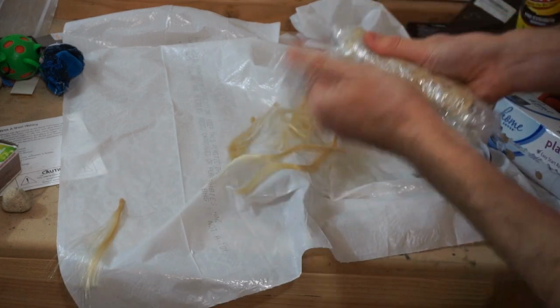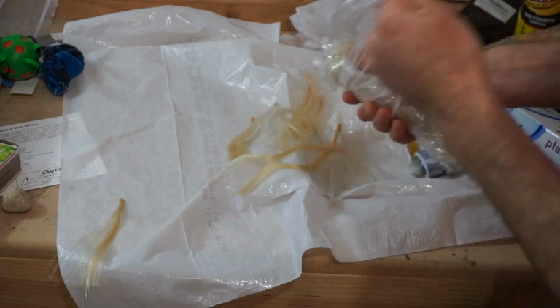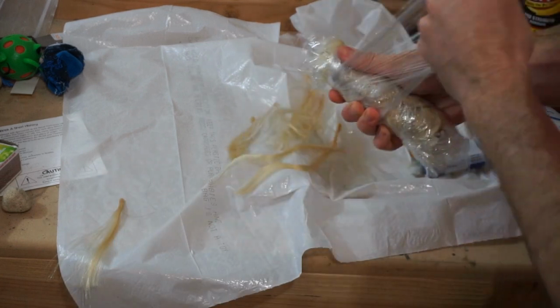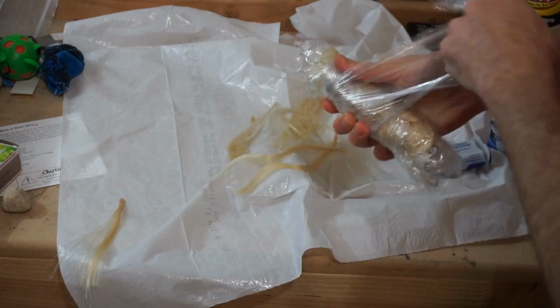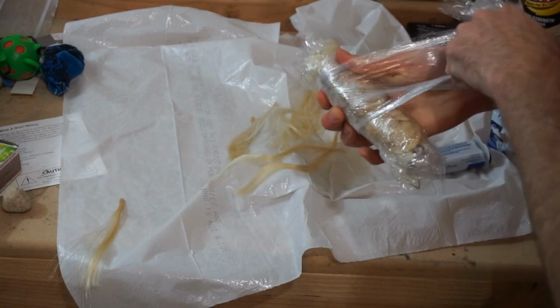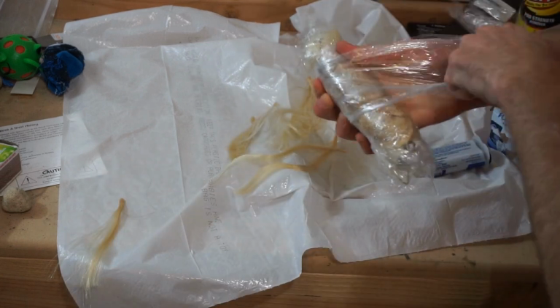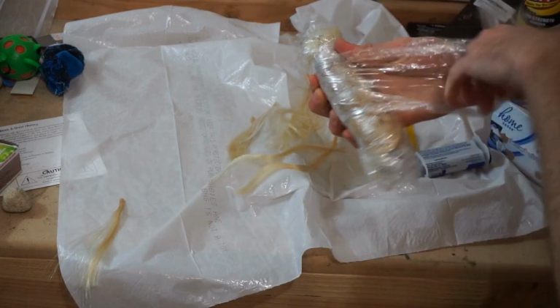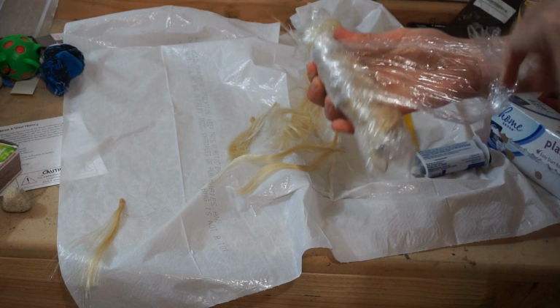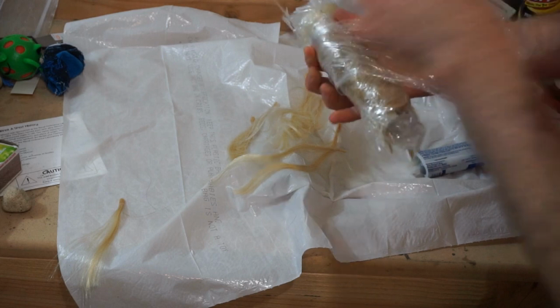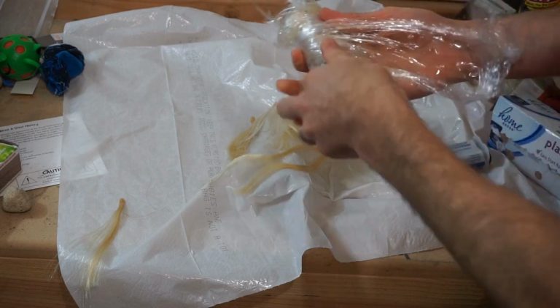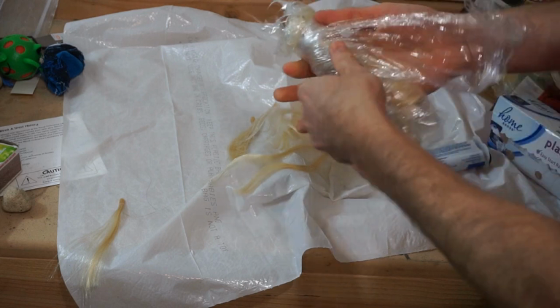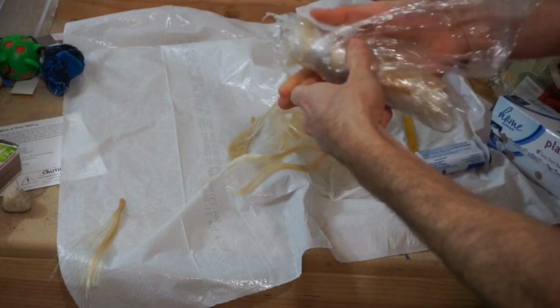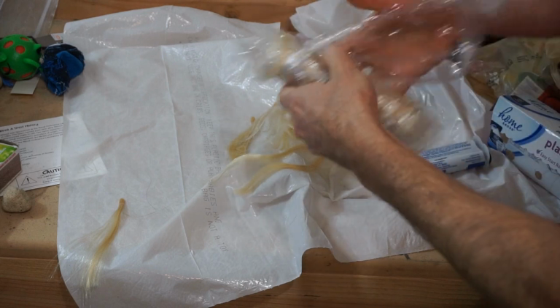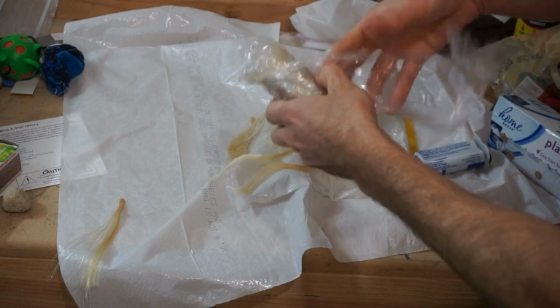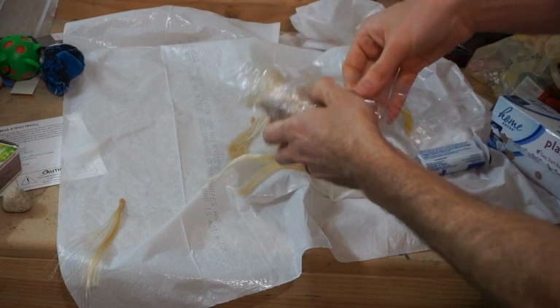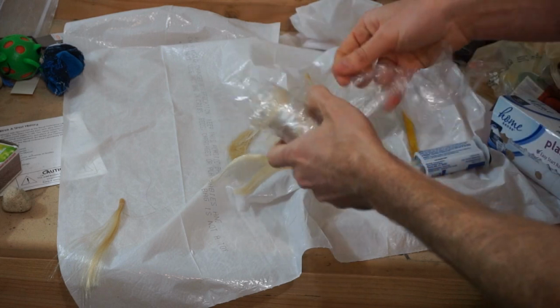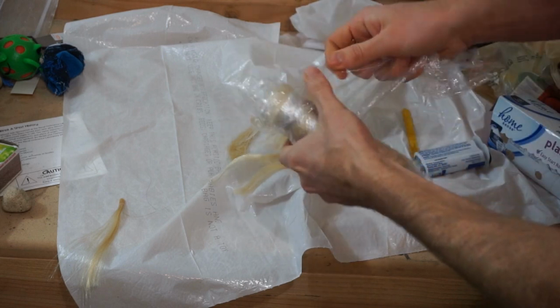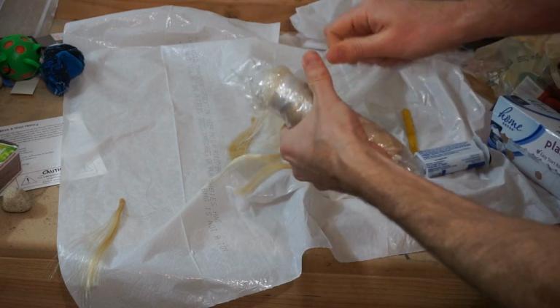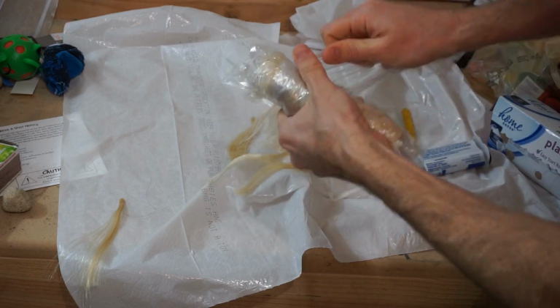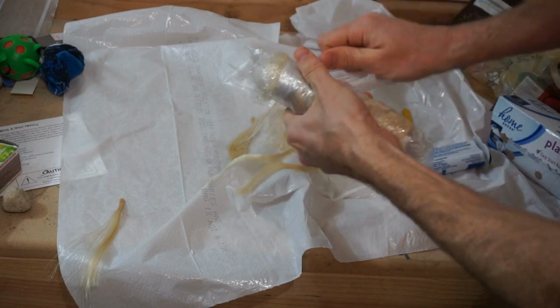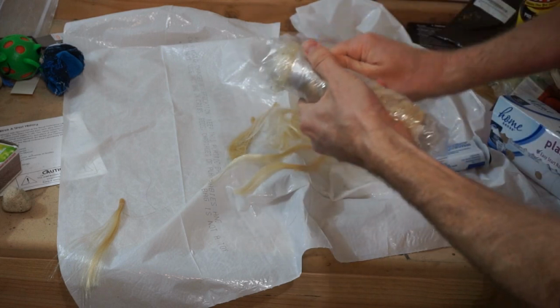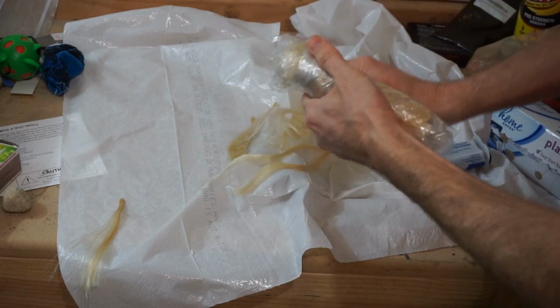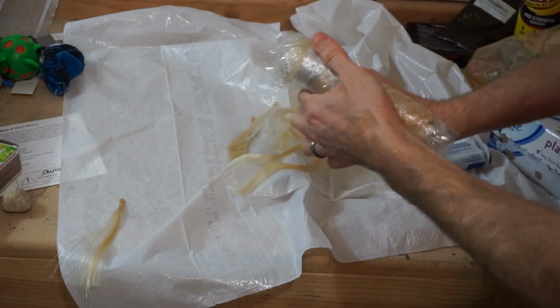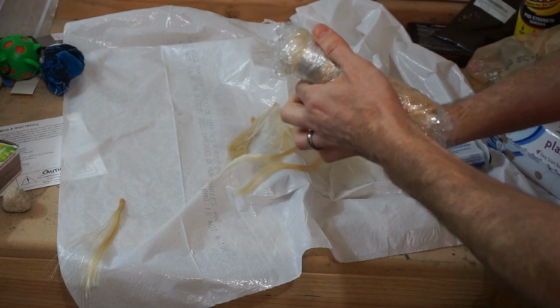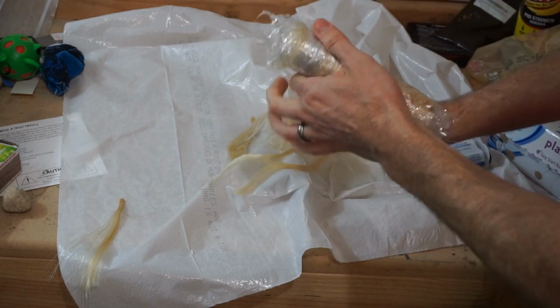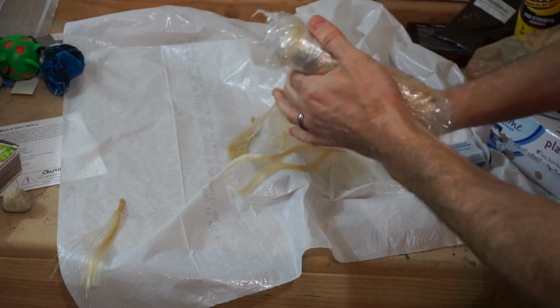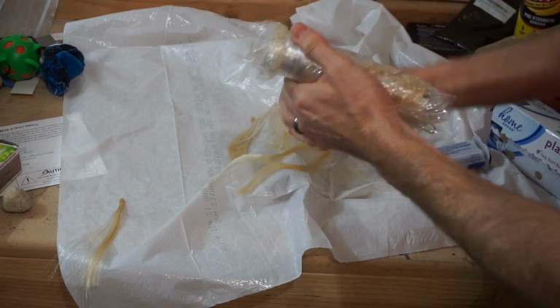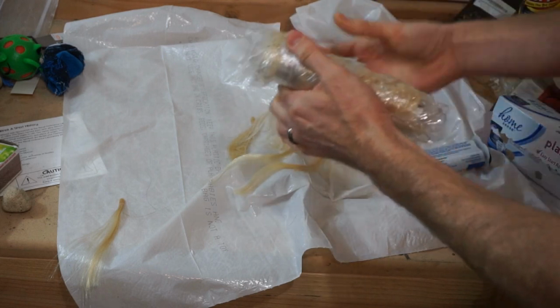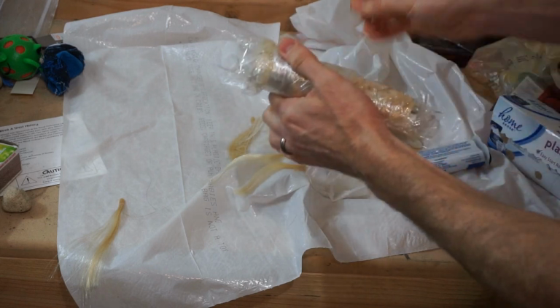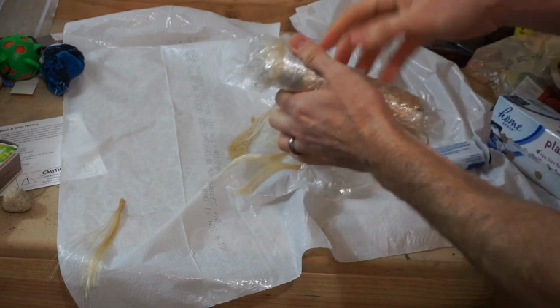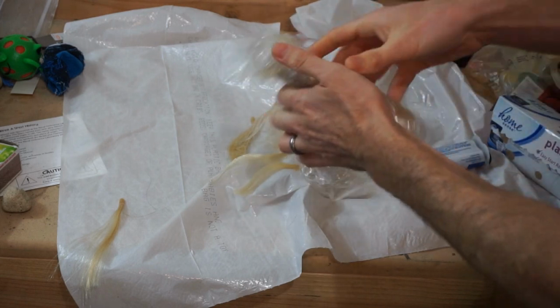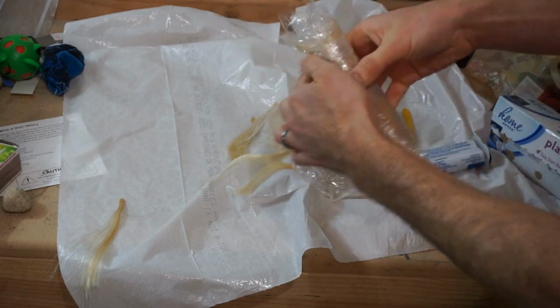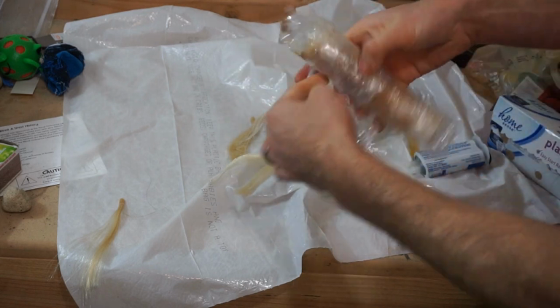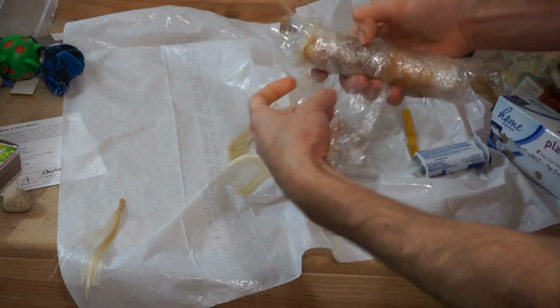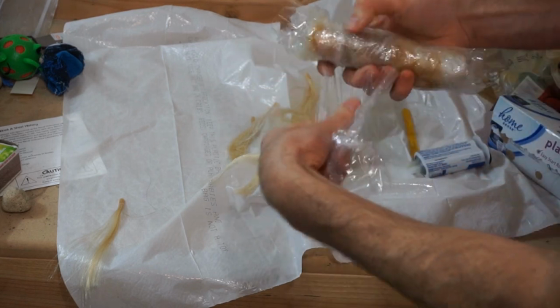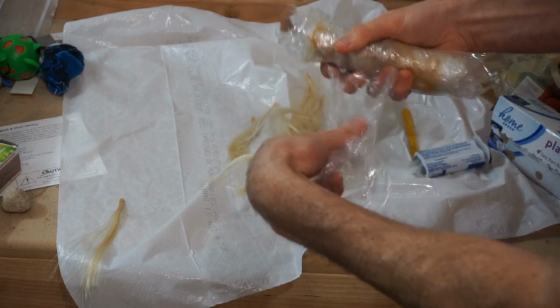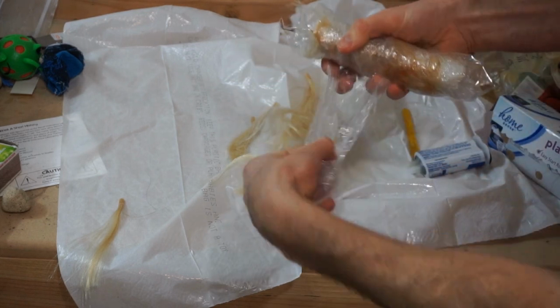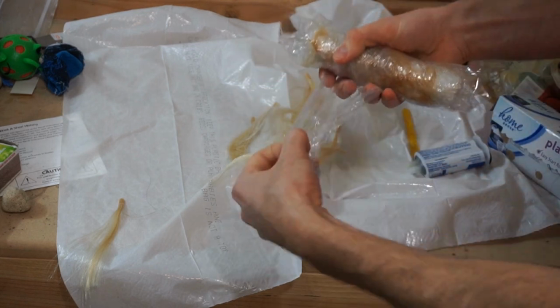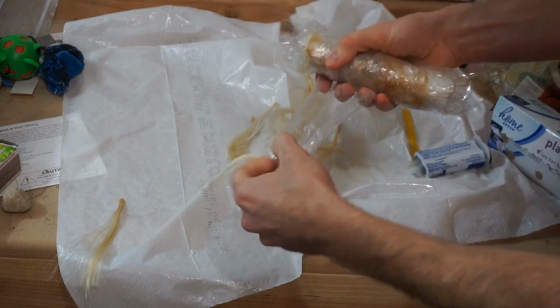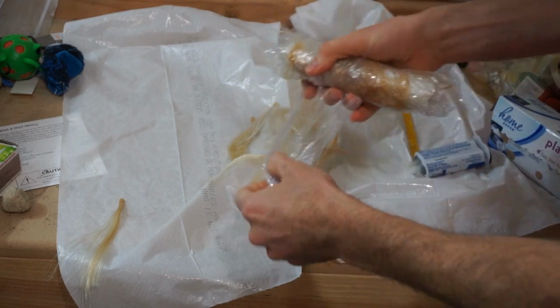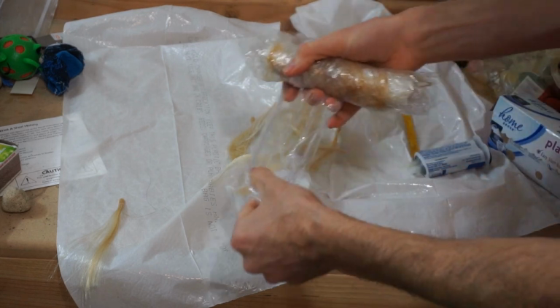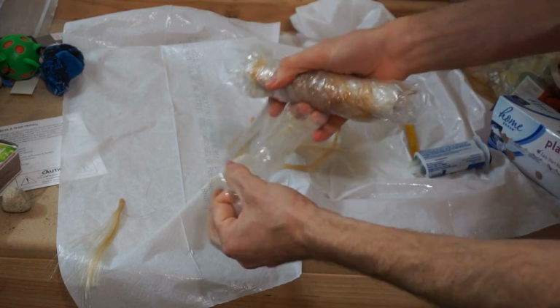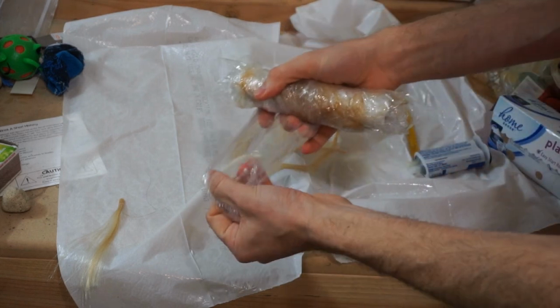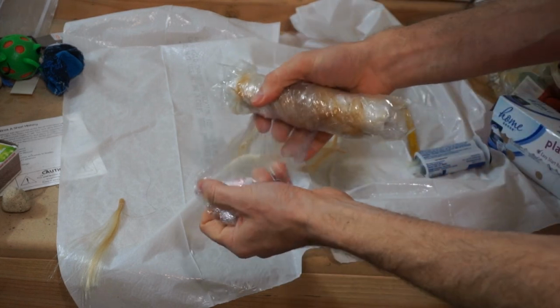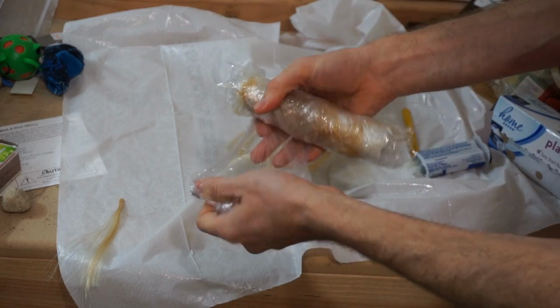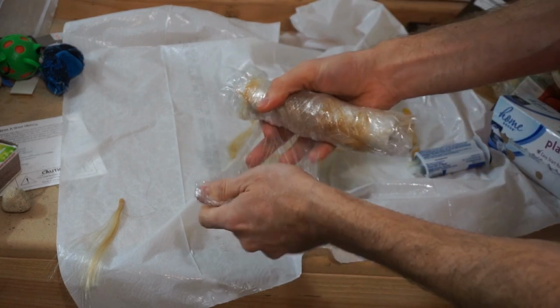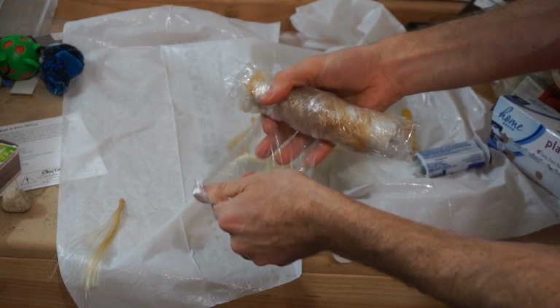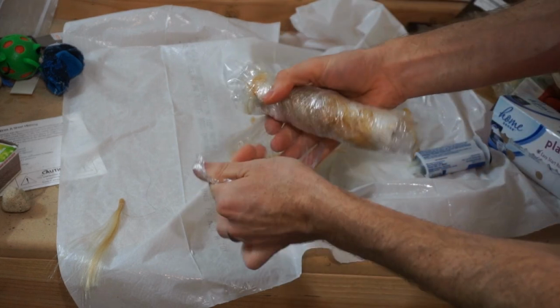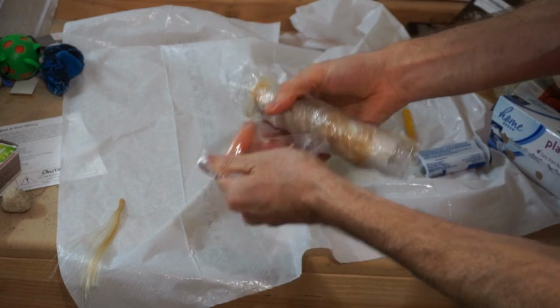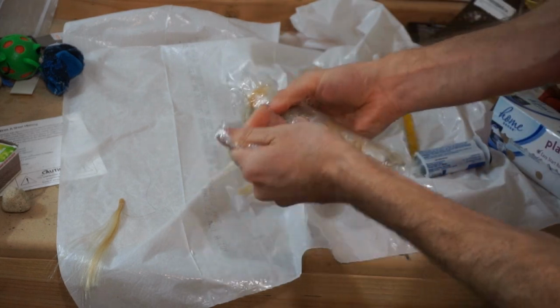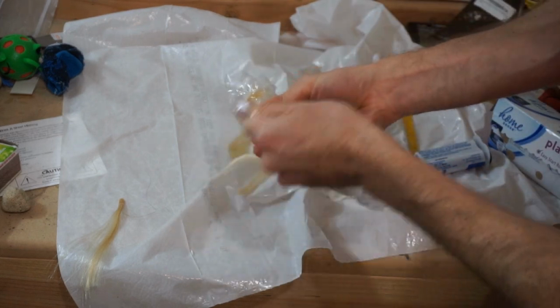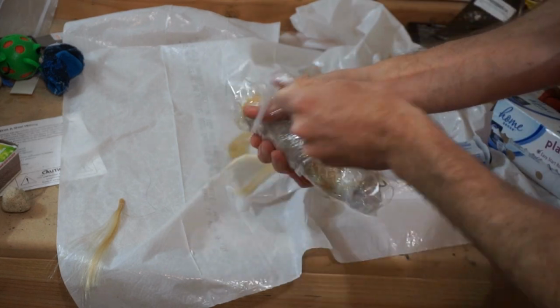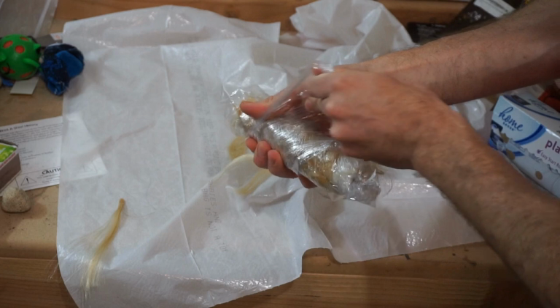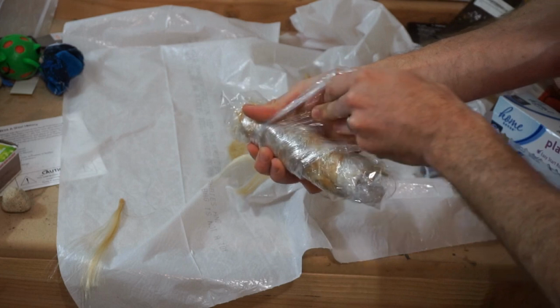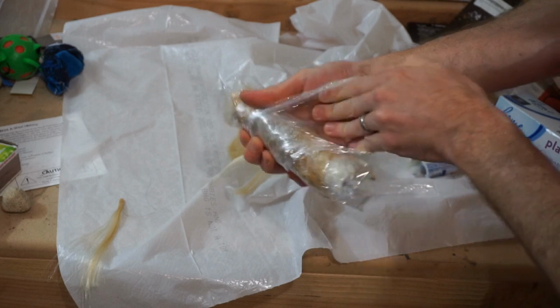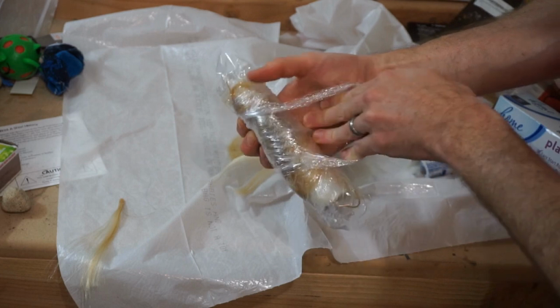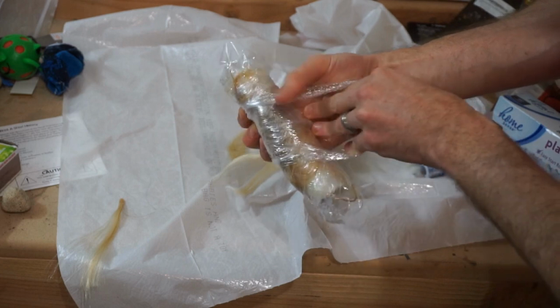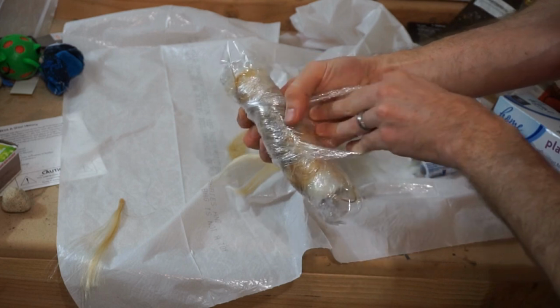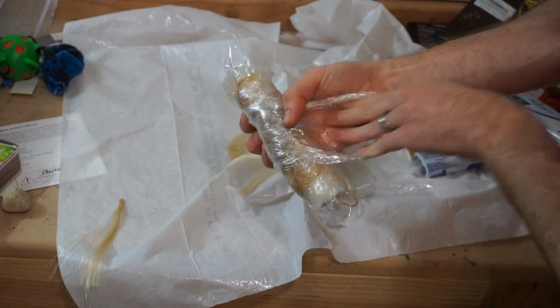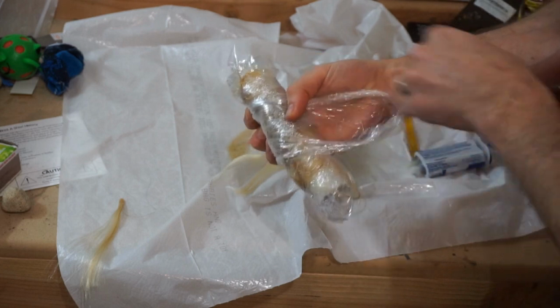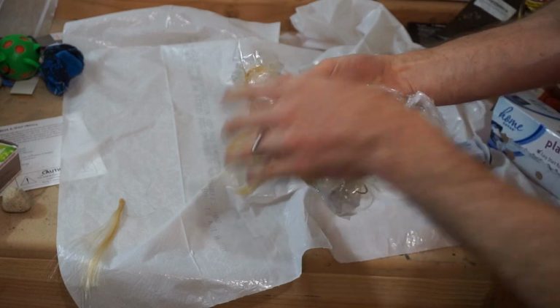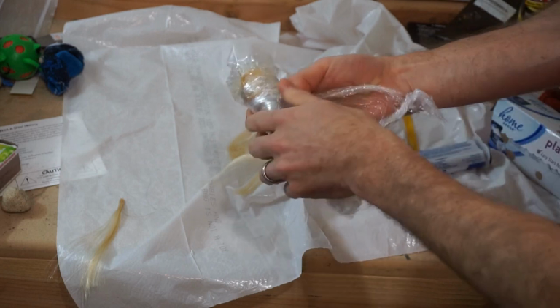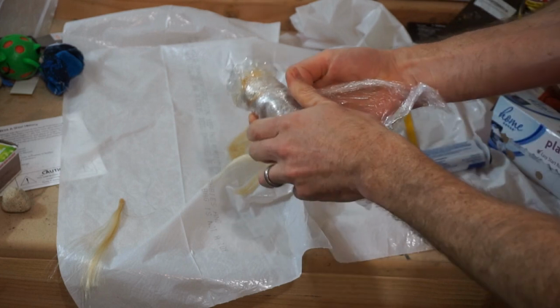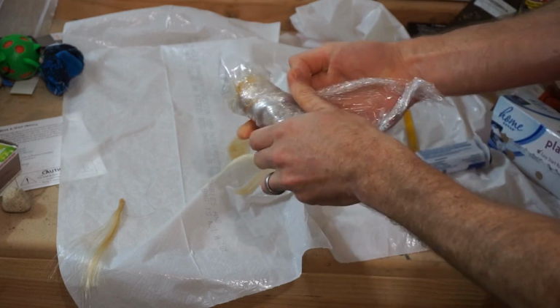Now I just want to apply pressure on it so that it squeezes the resin through all the hair fibers.